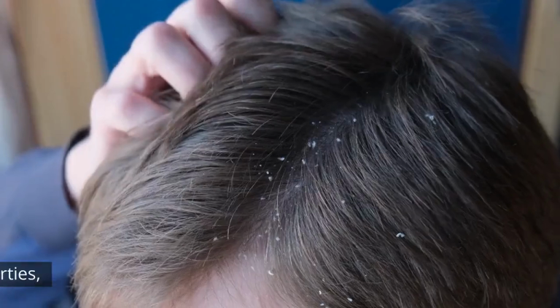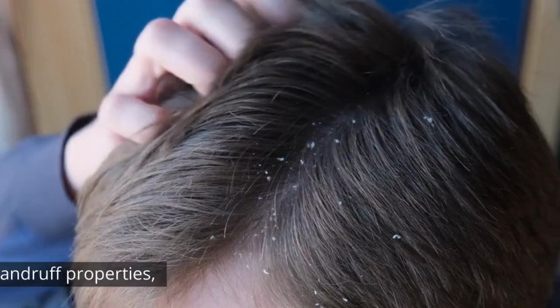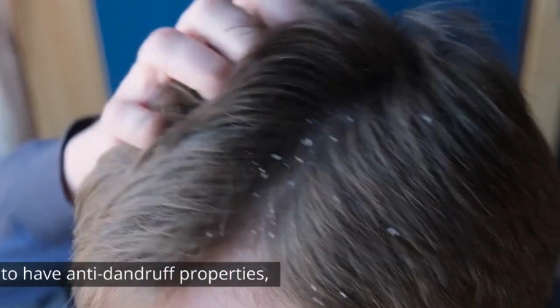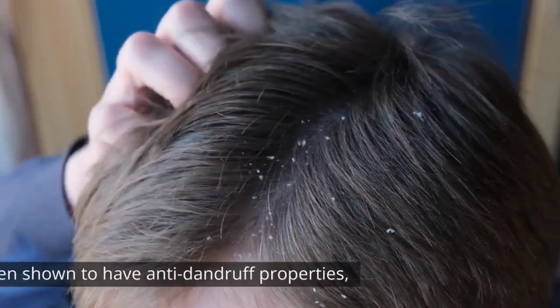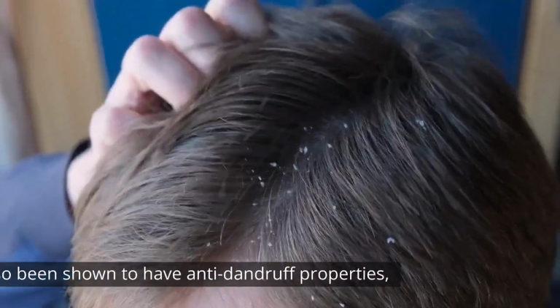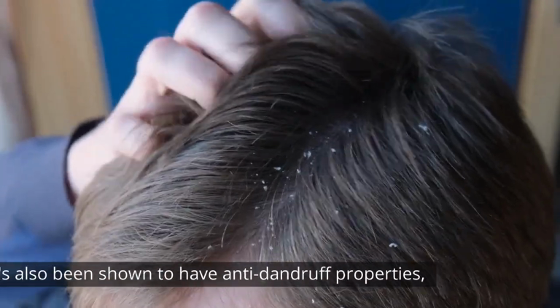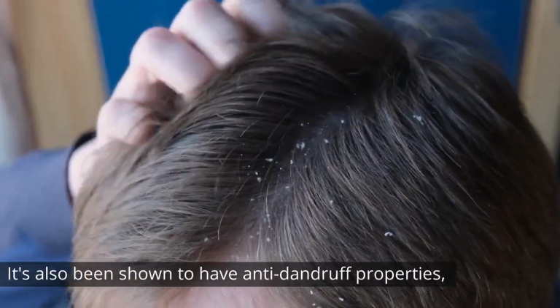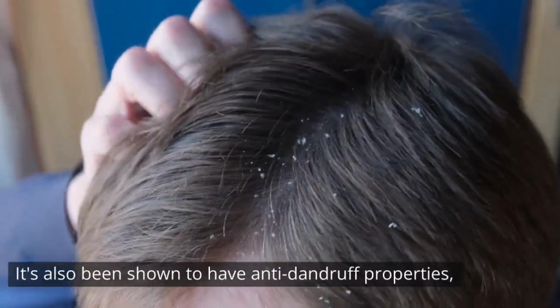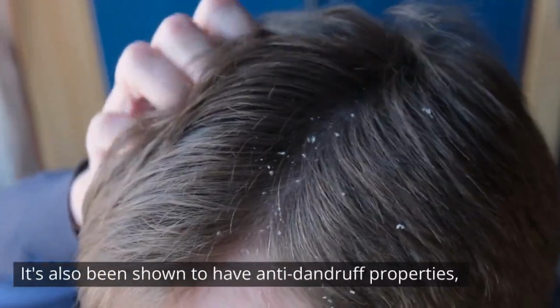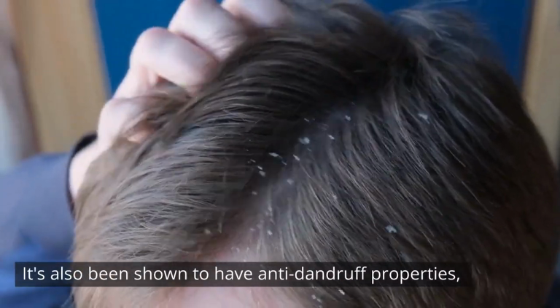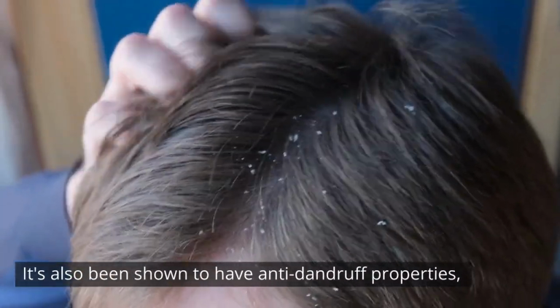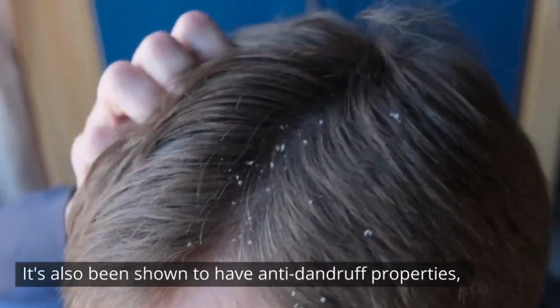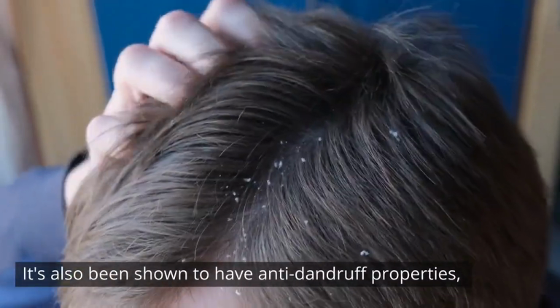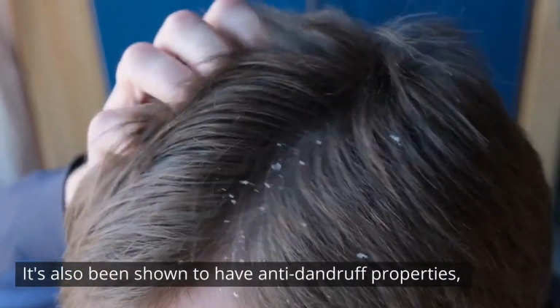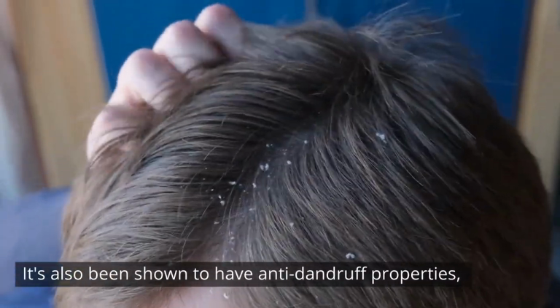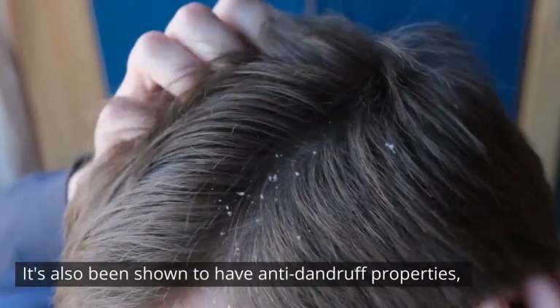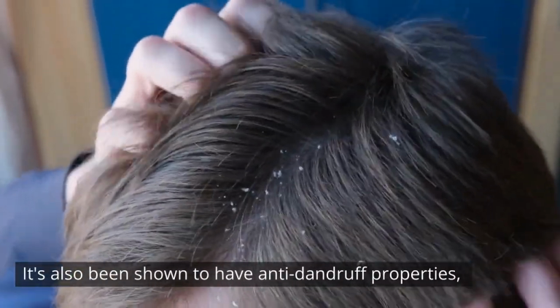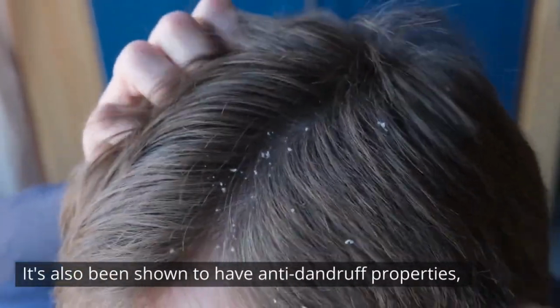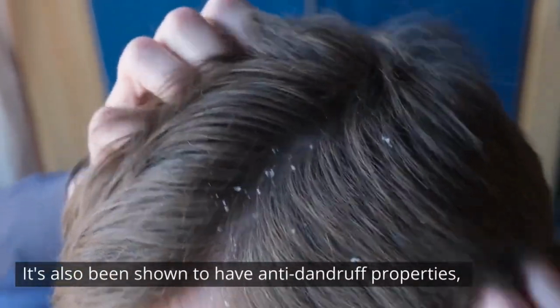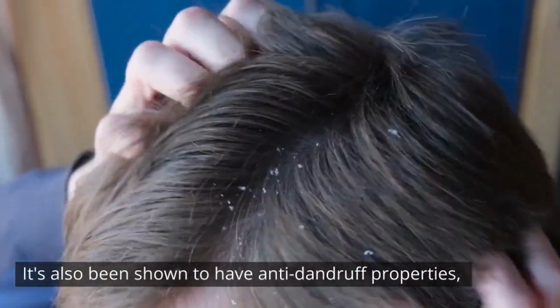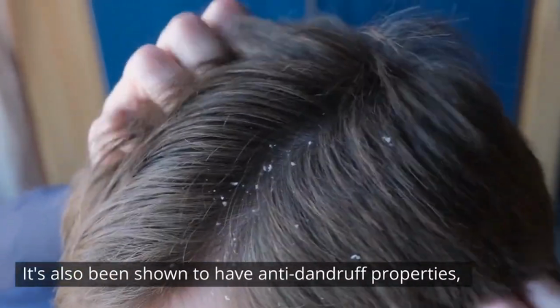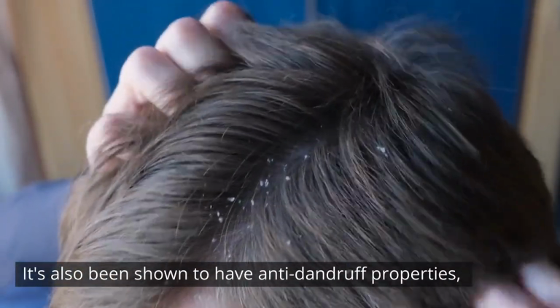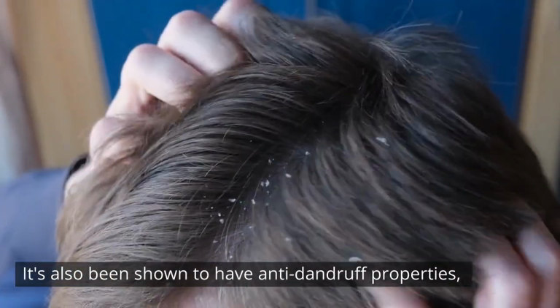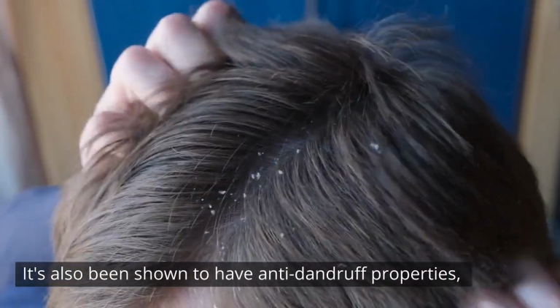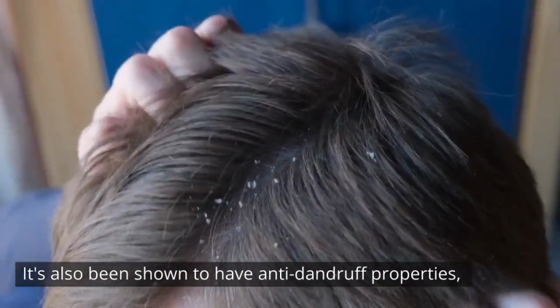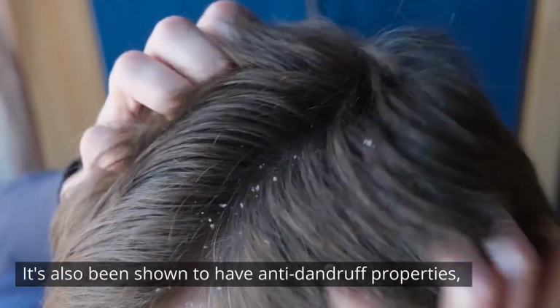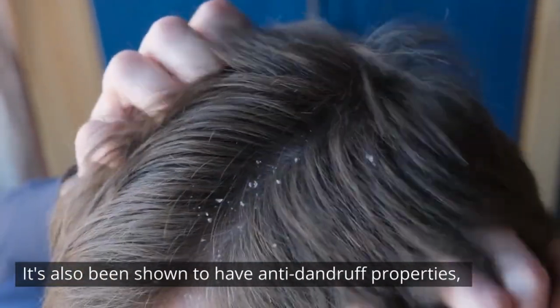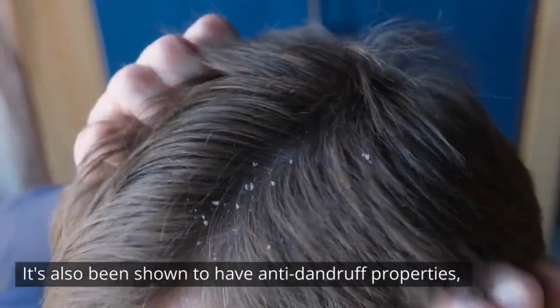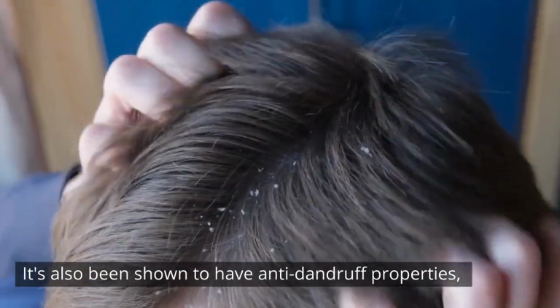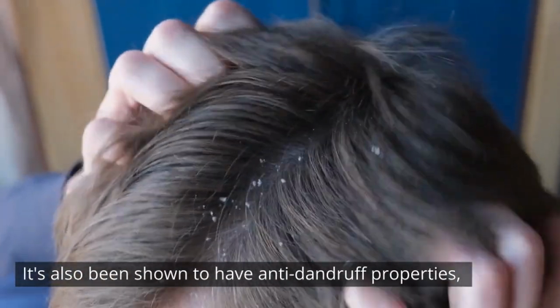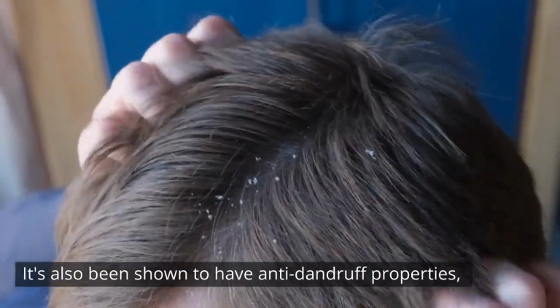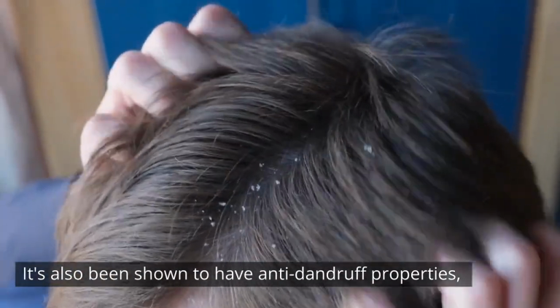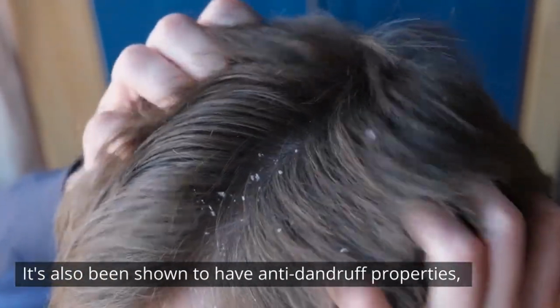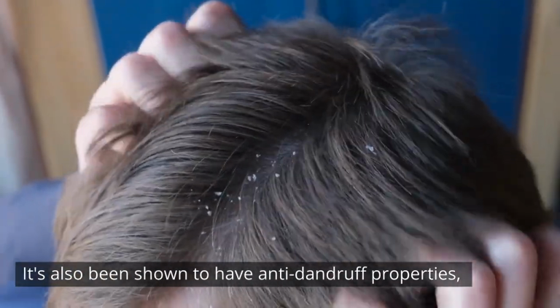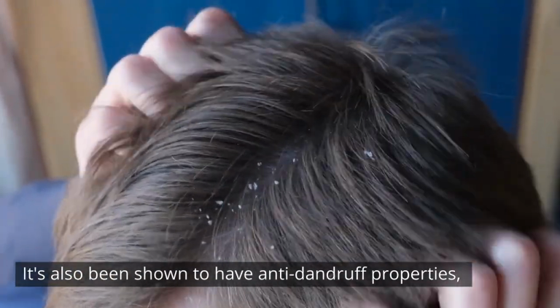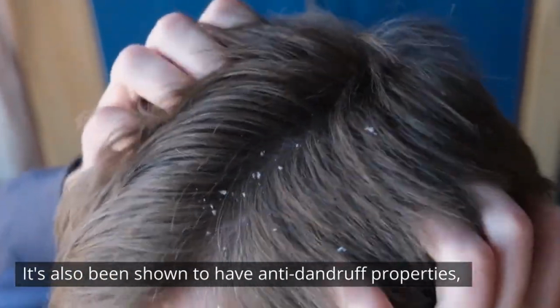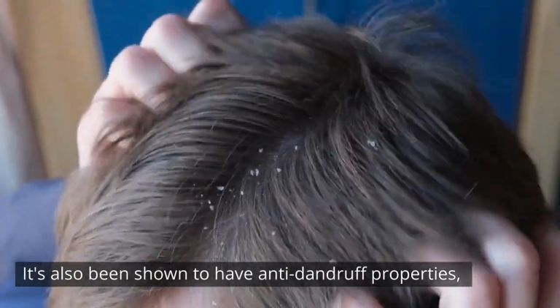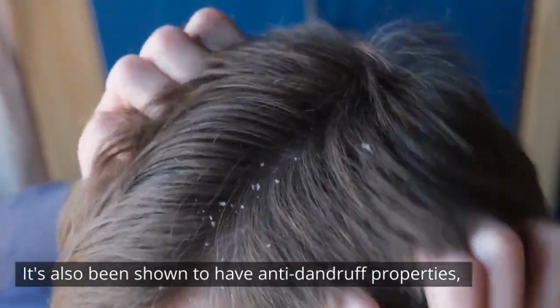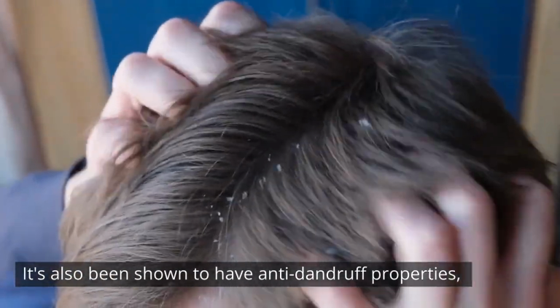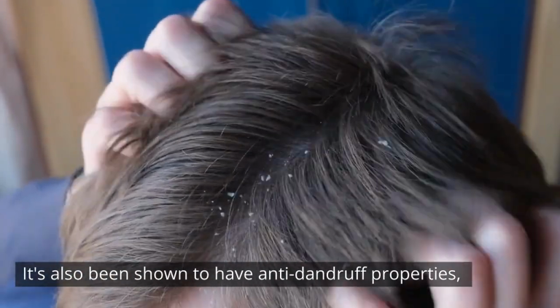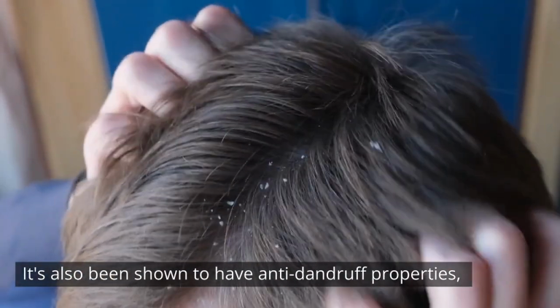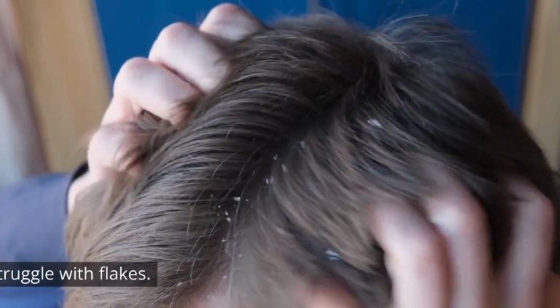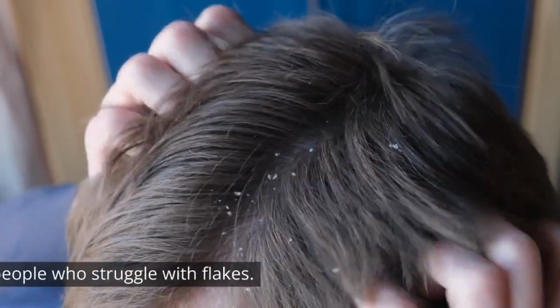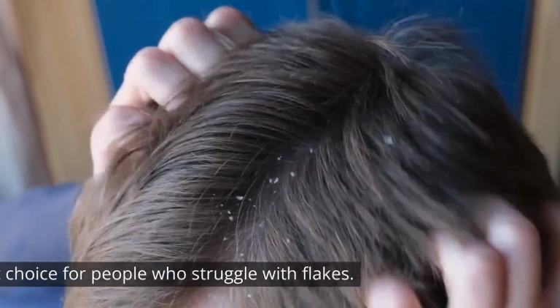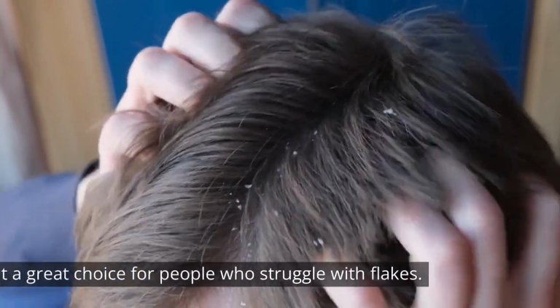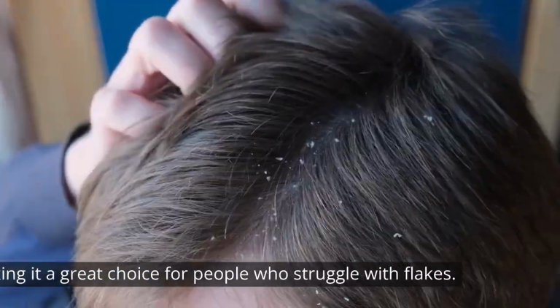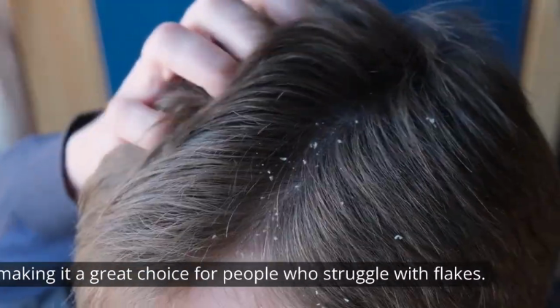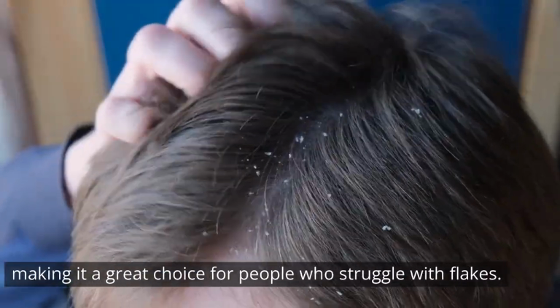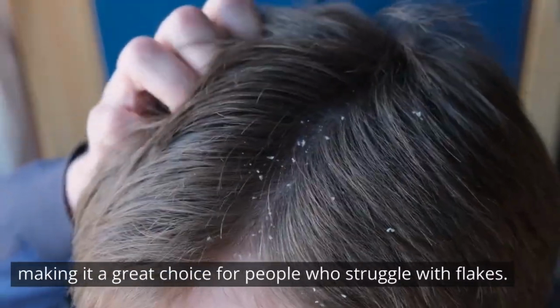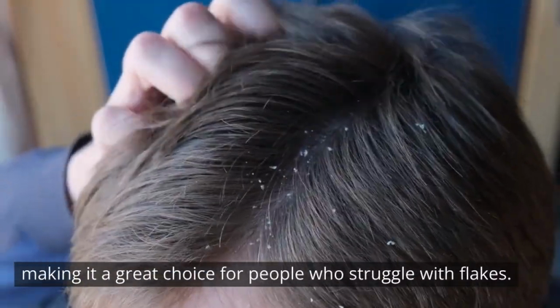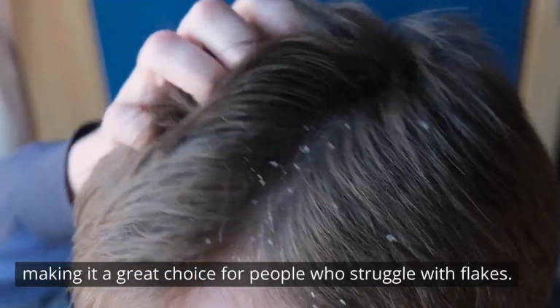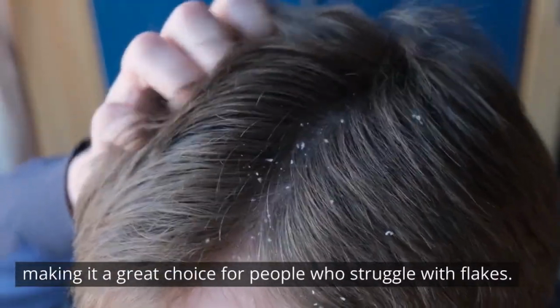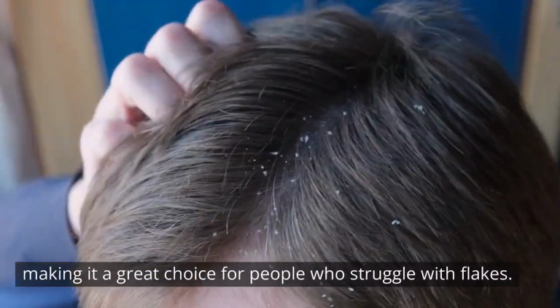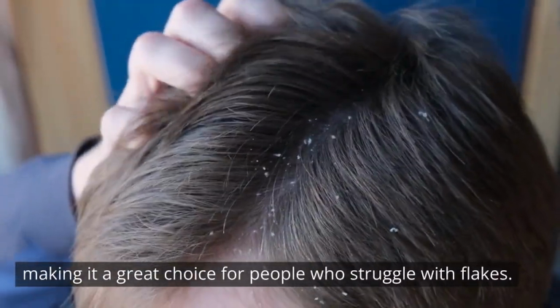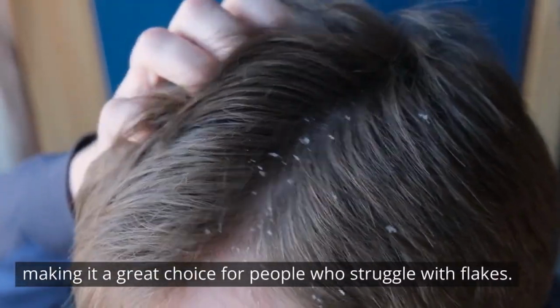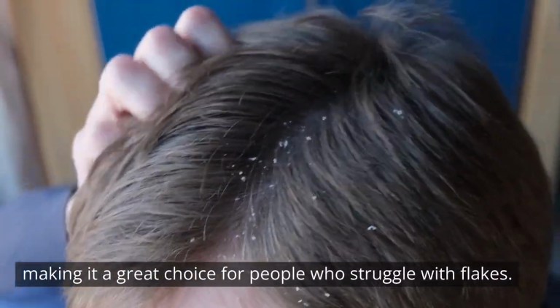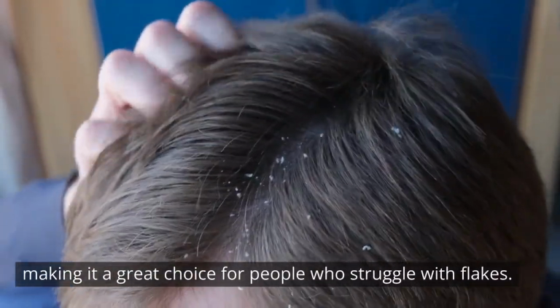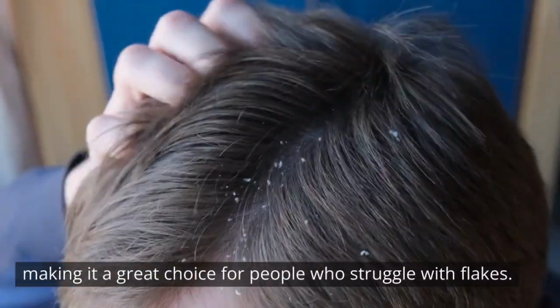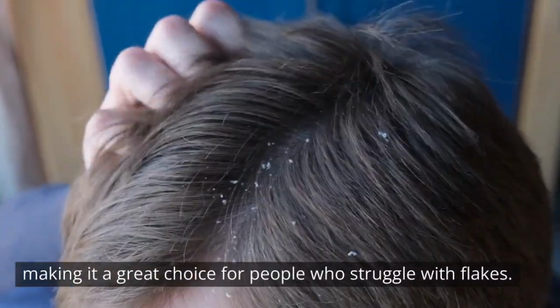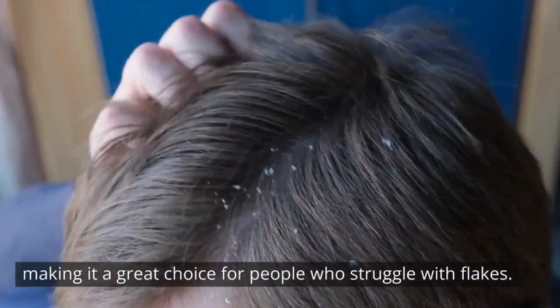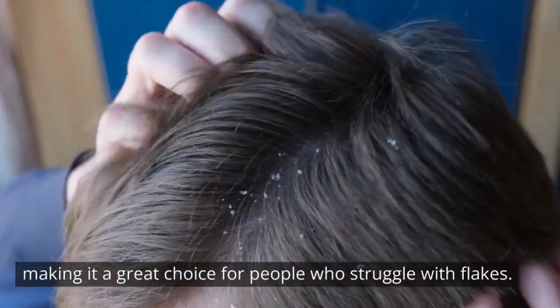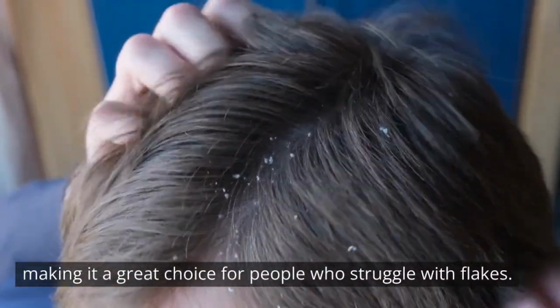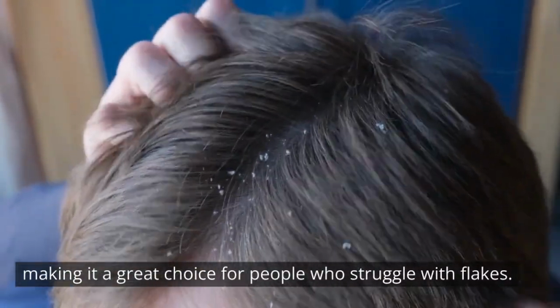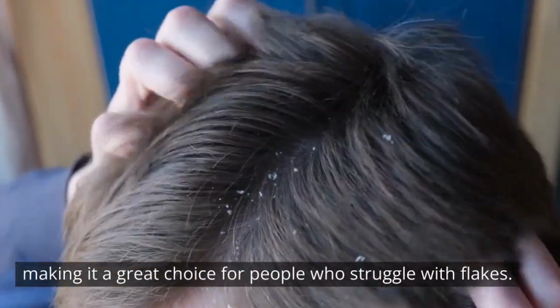It's also been shown to have anti-dandruff properties, making it a great choice for people who struggle with flakes.